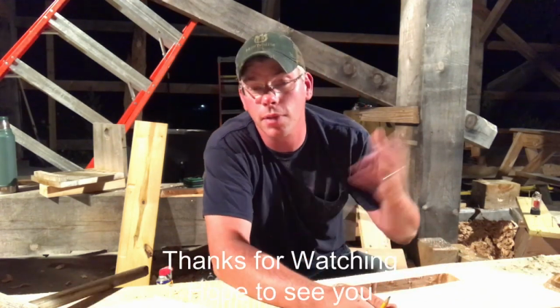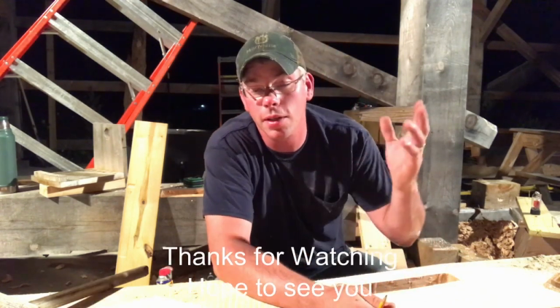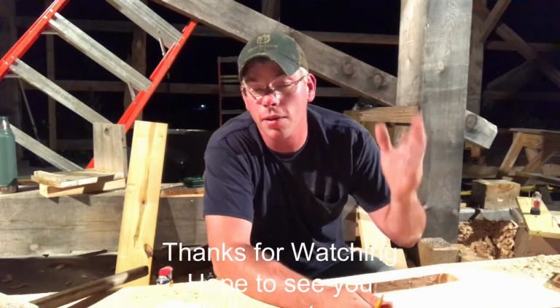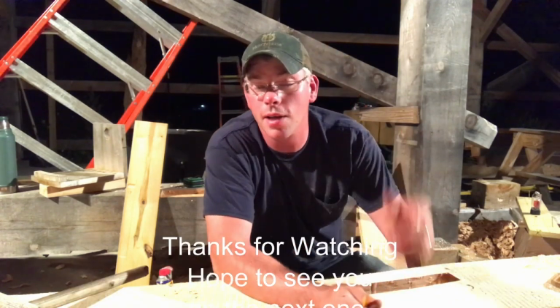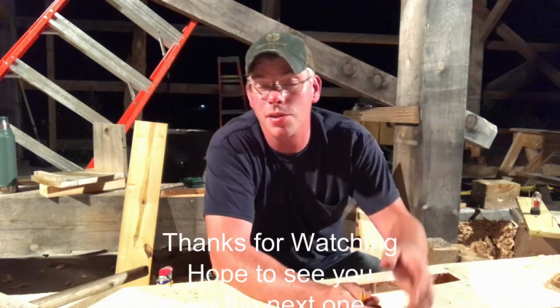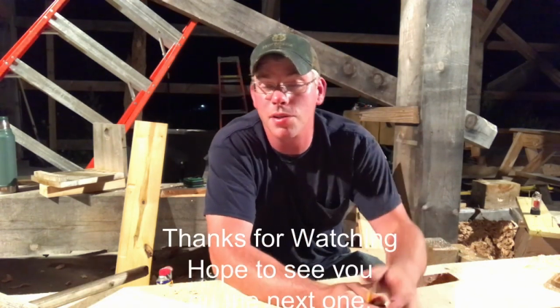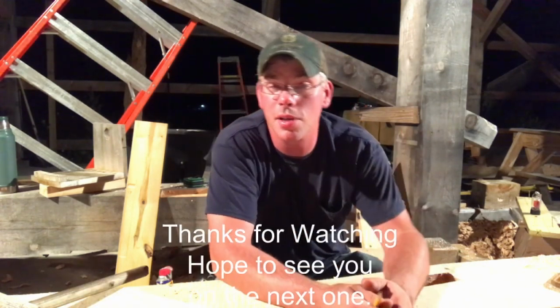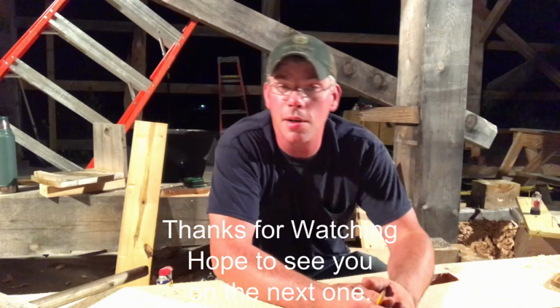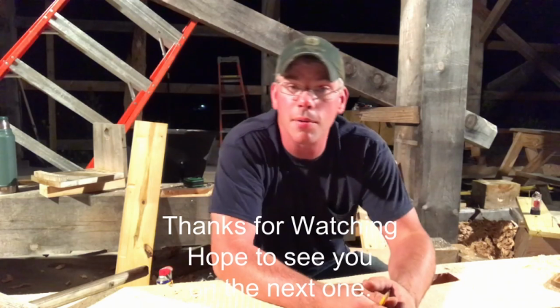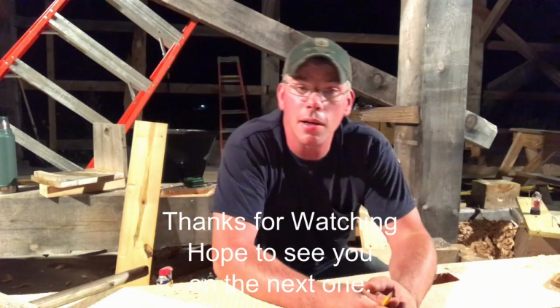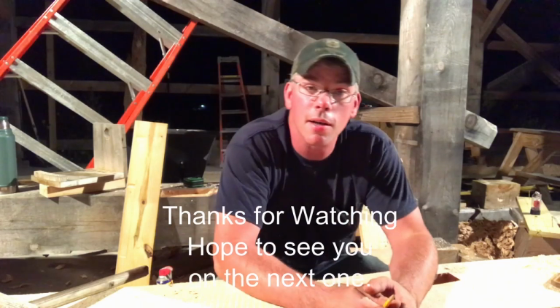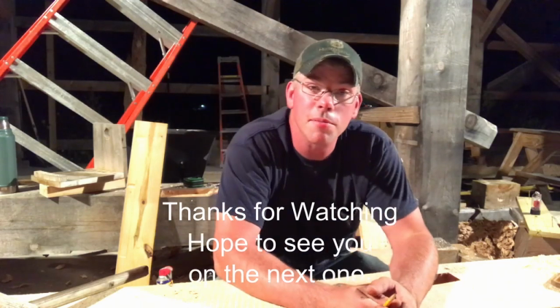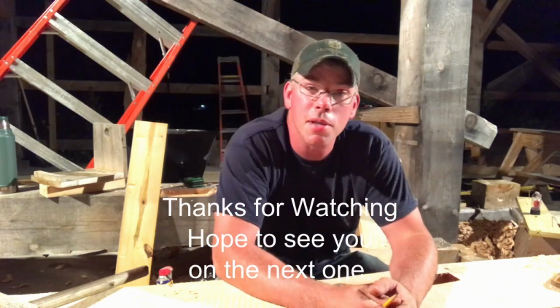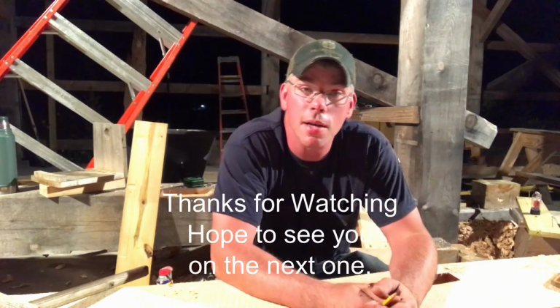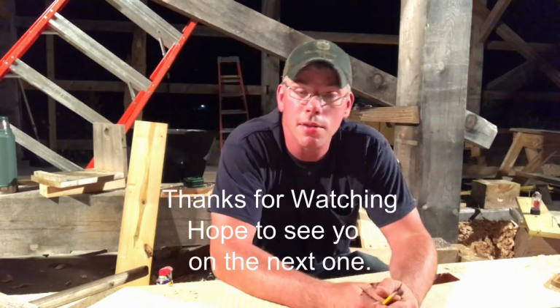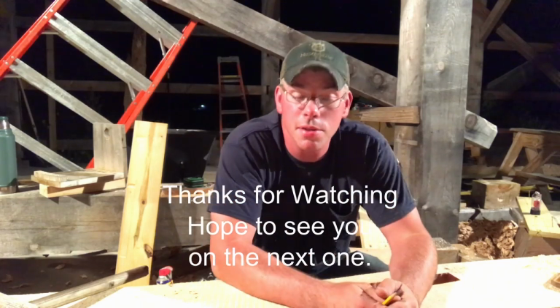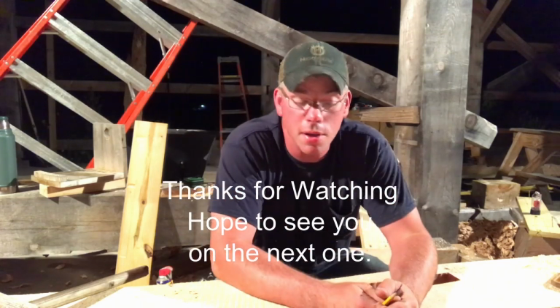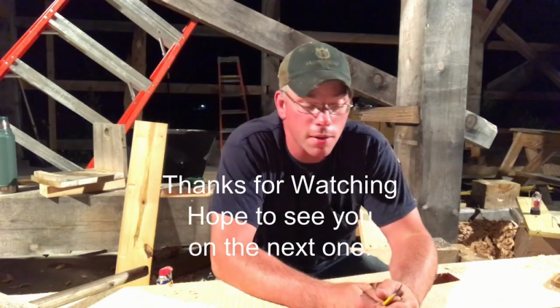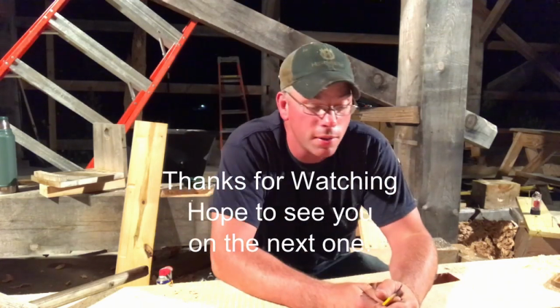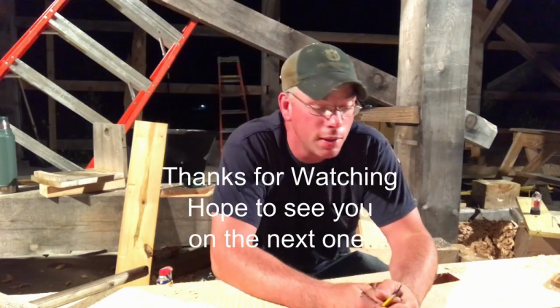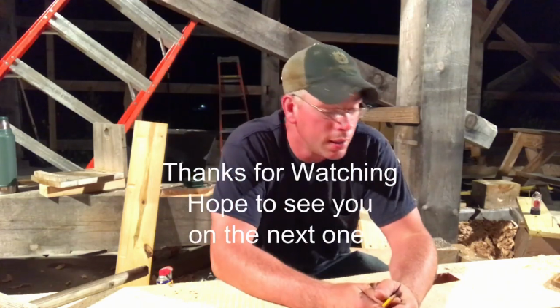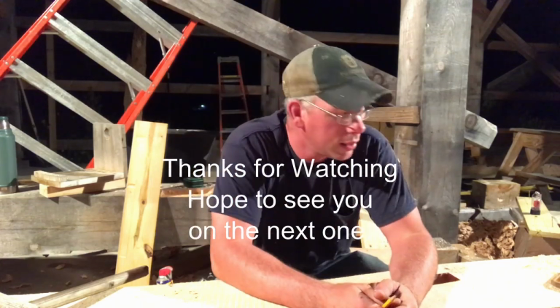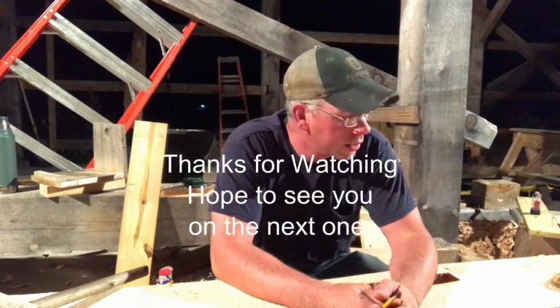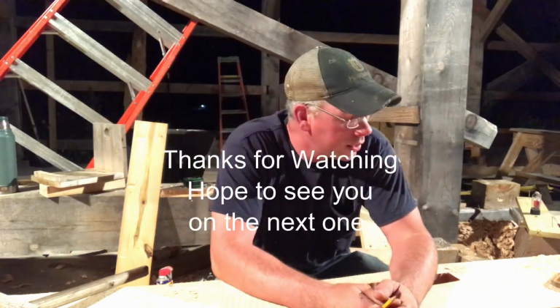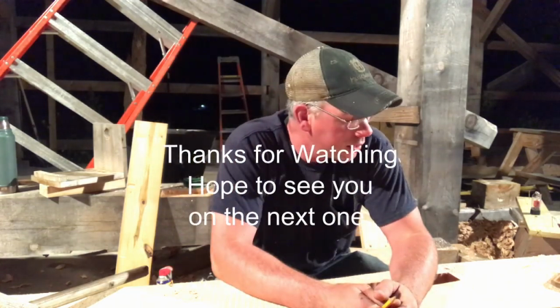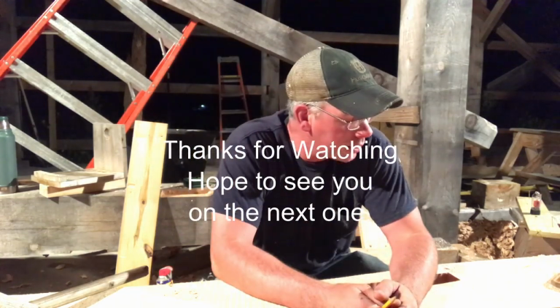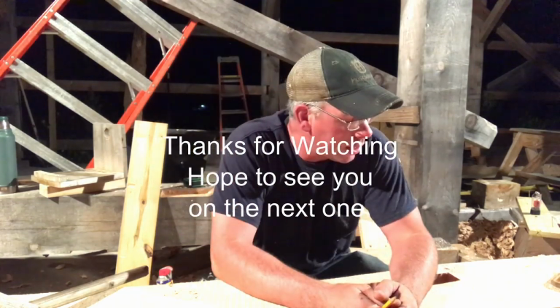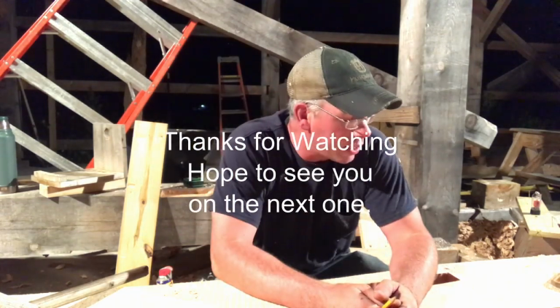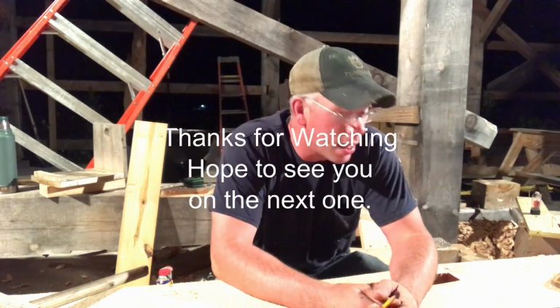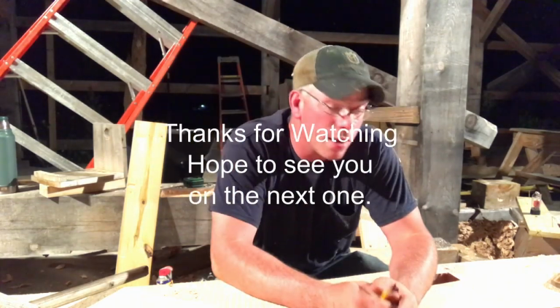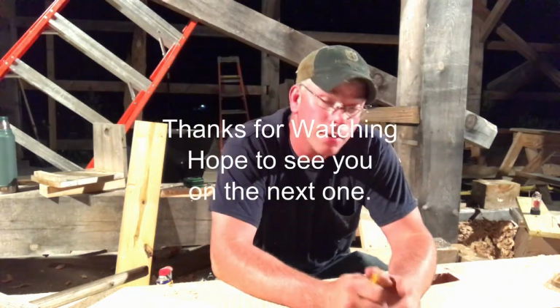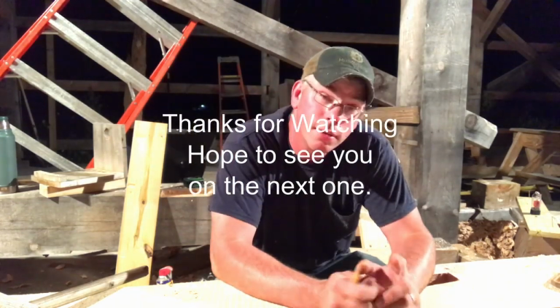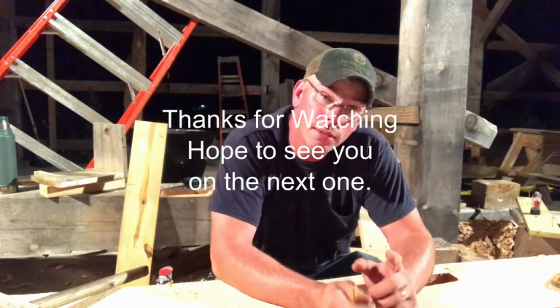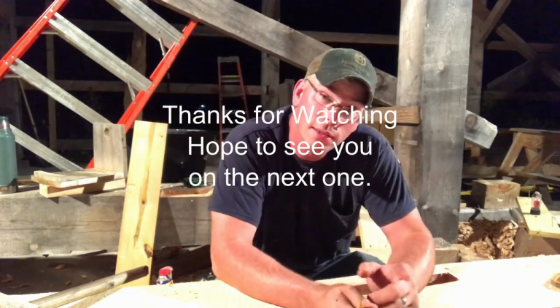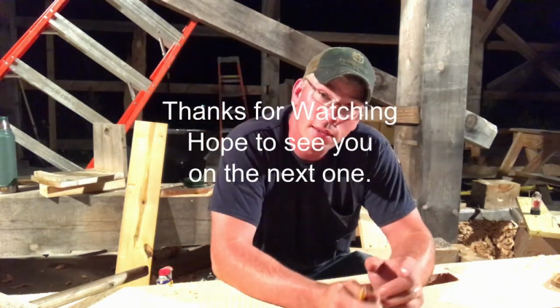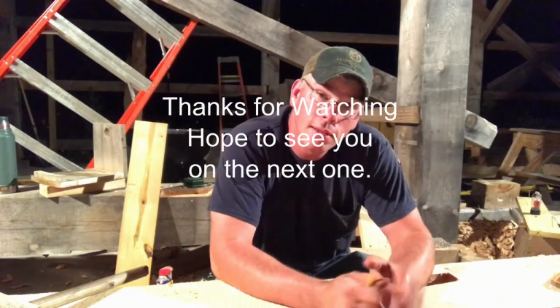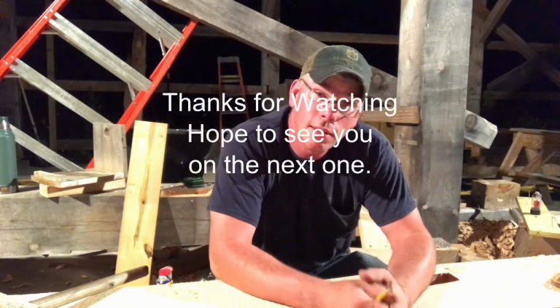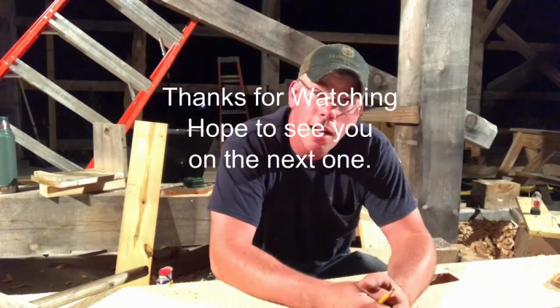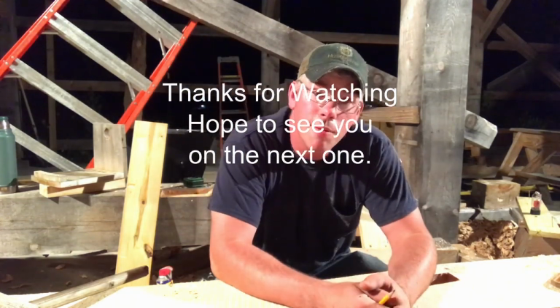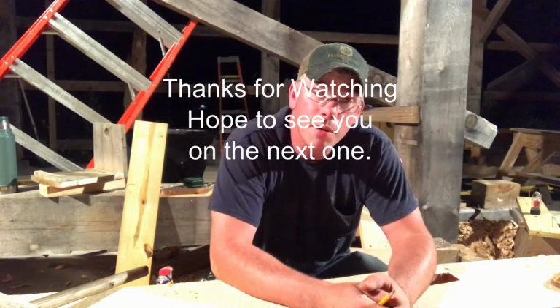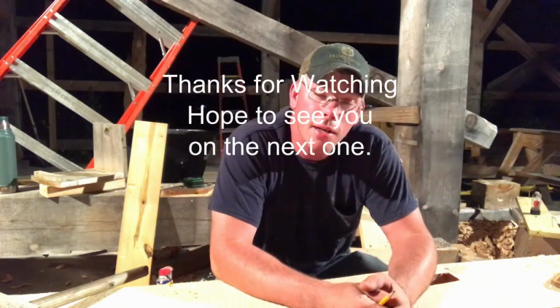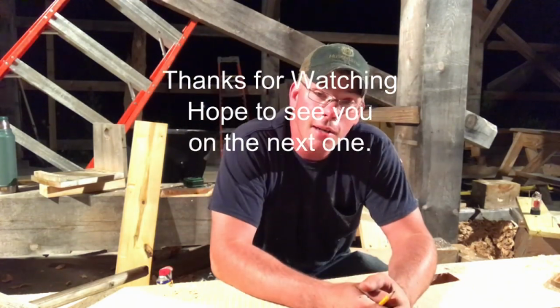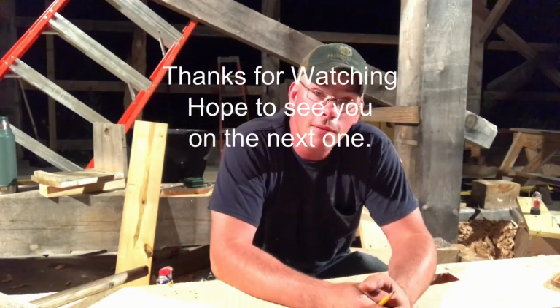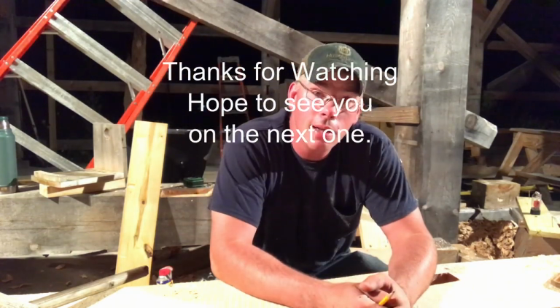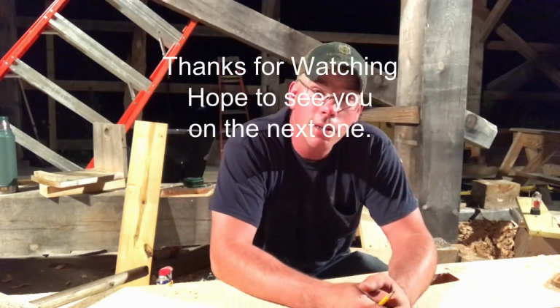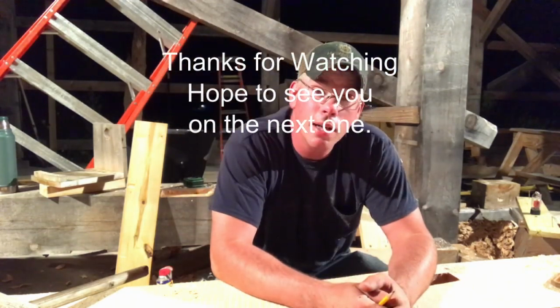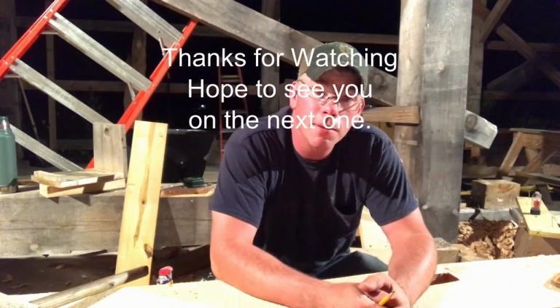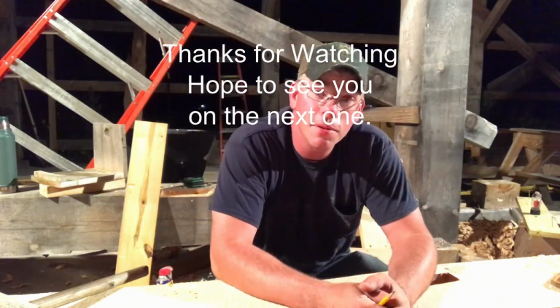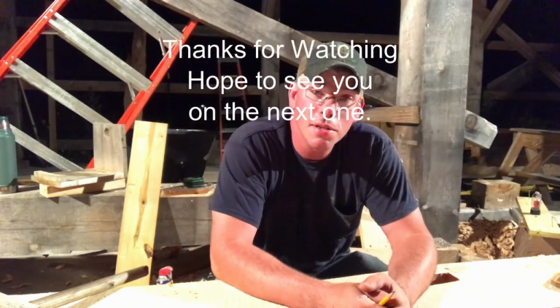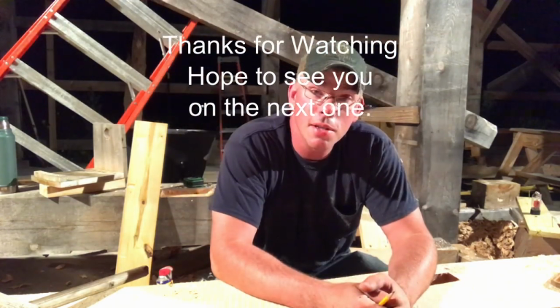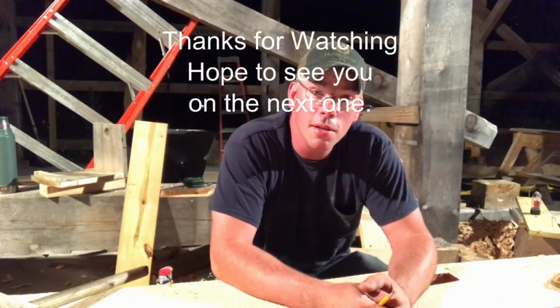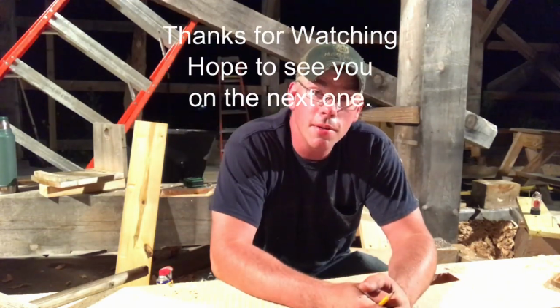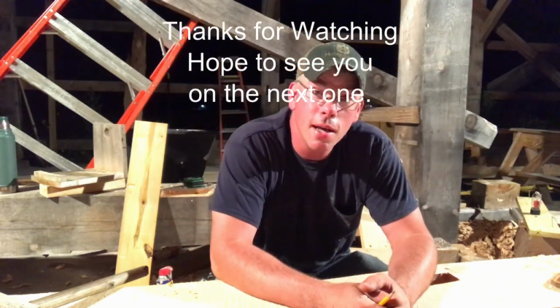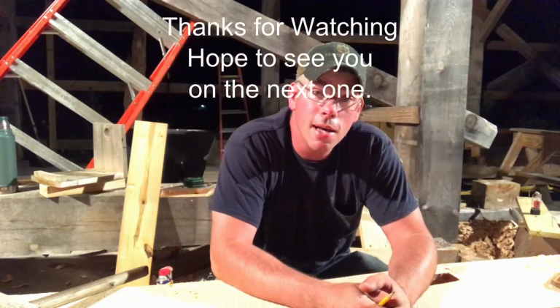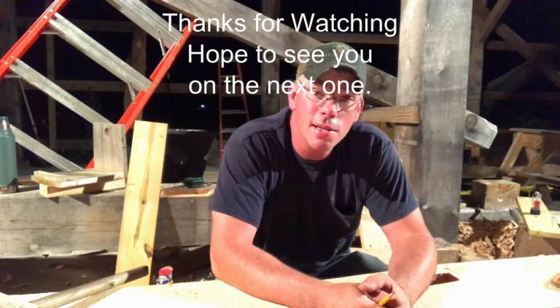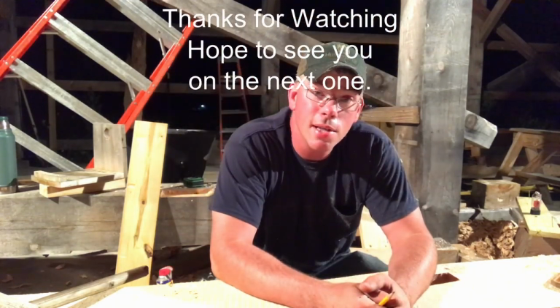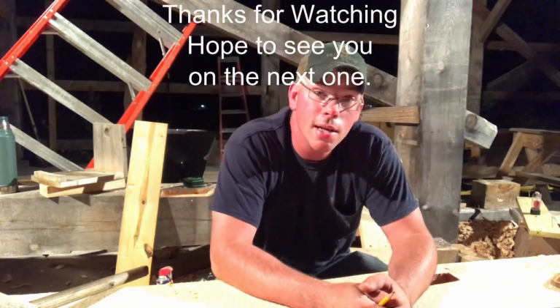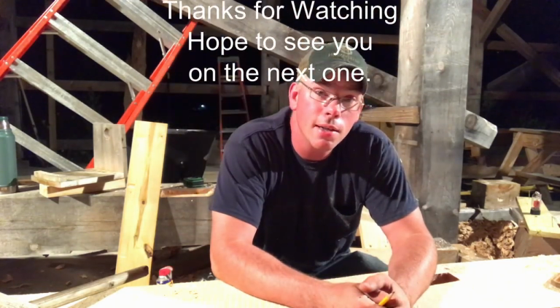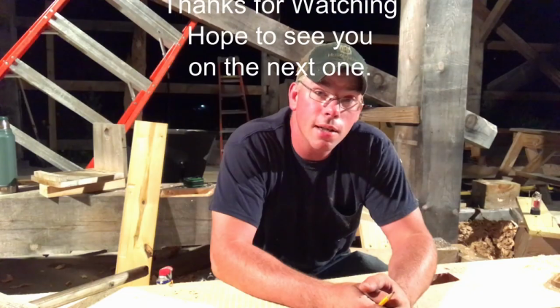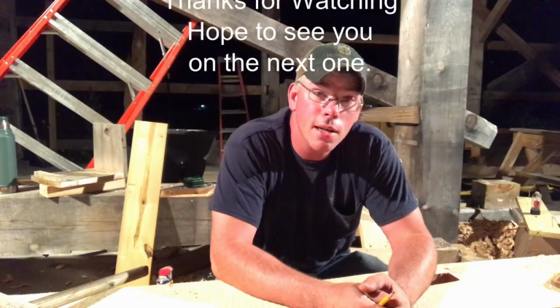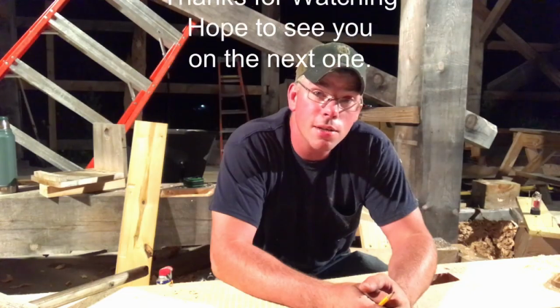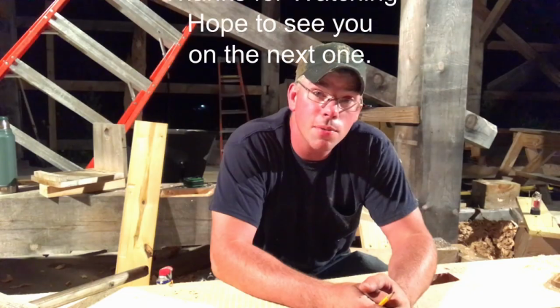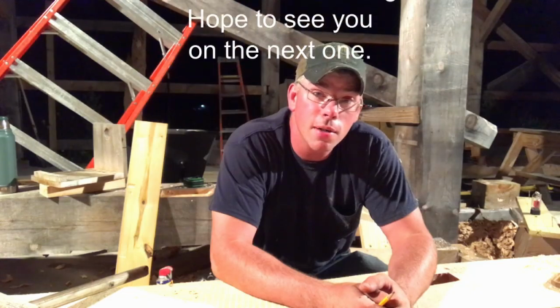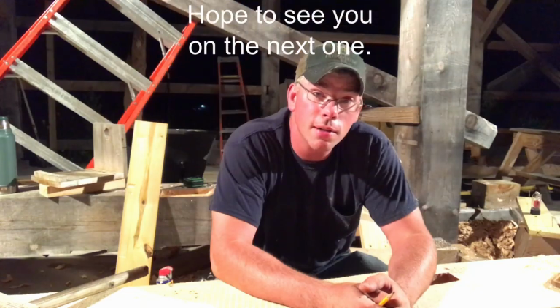Anyhow, have a good evening. I will see you guys on the next one.